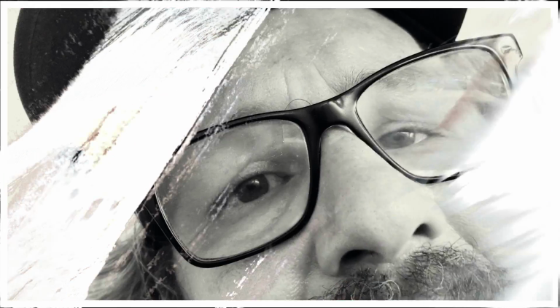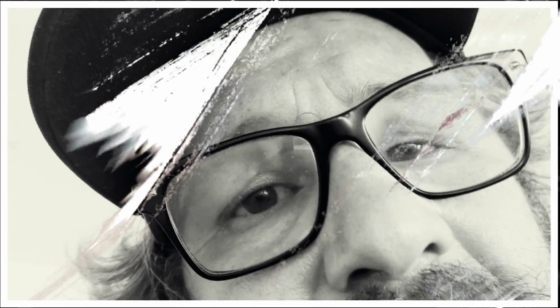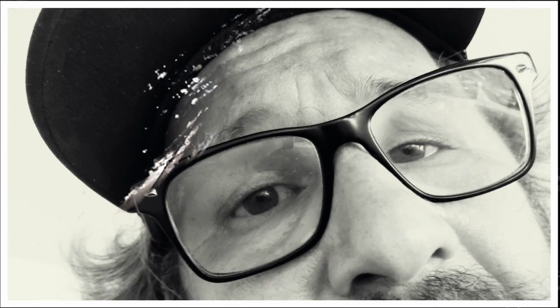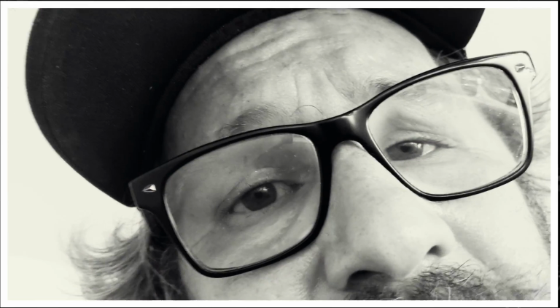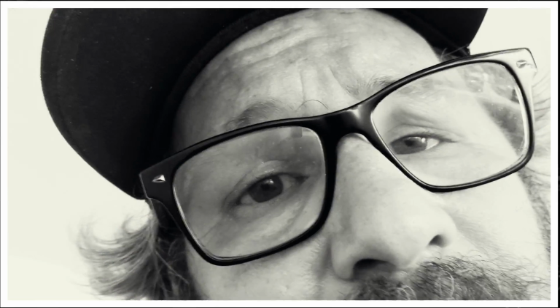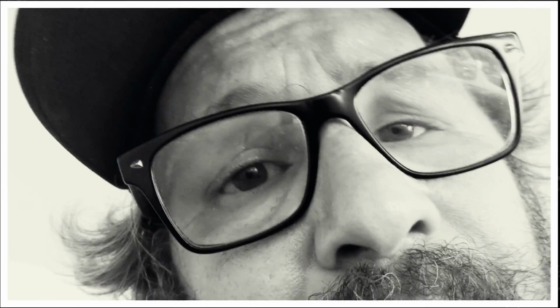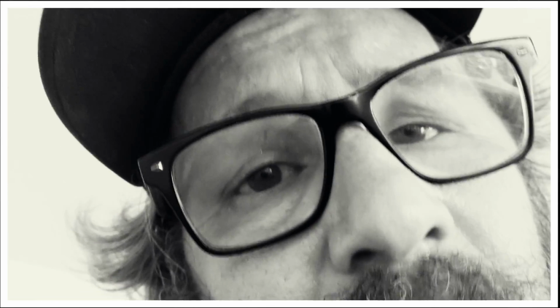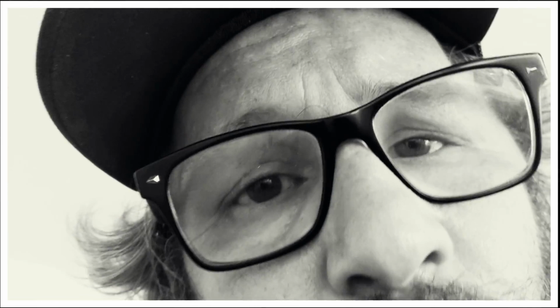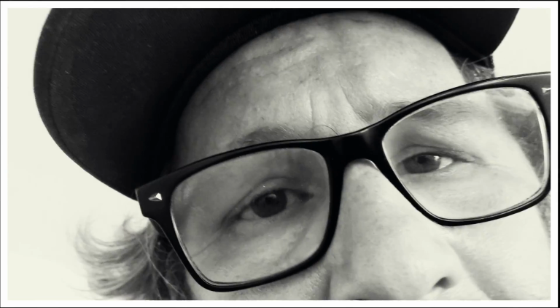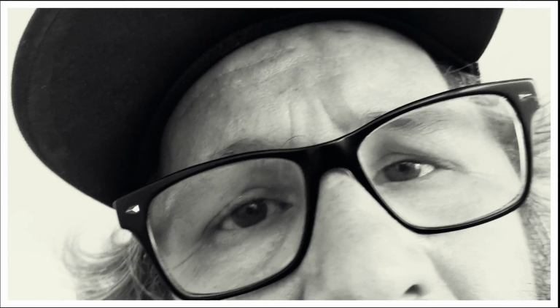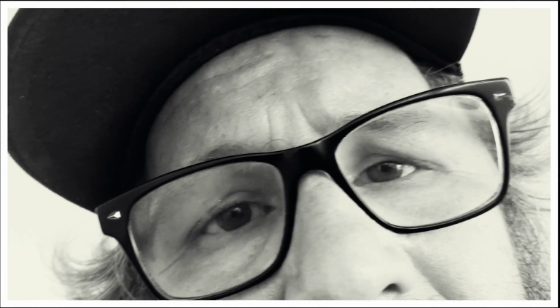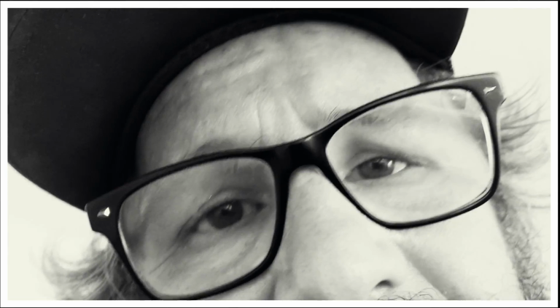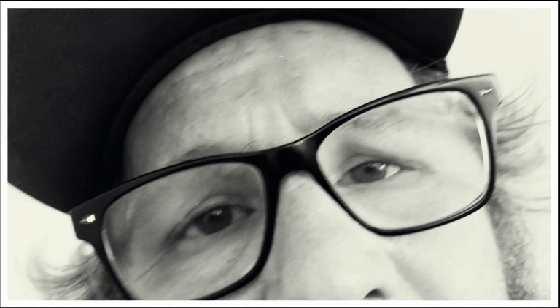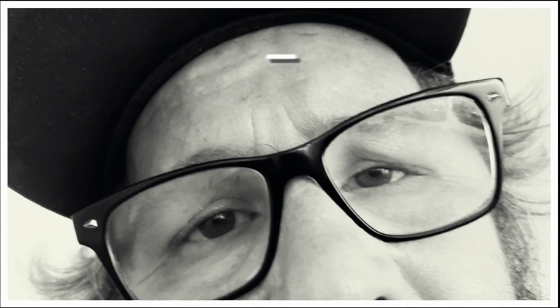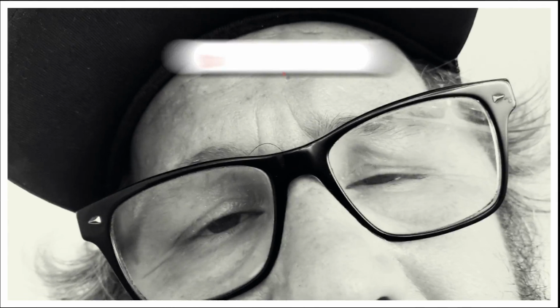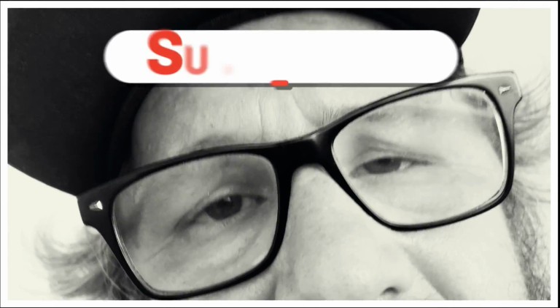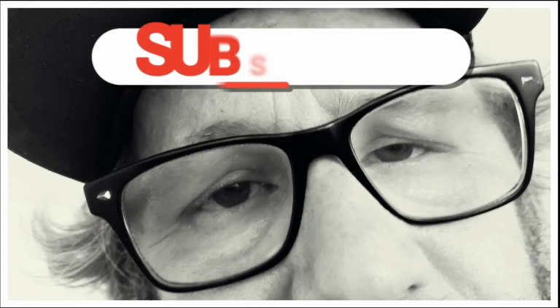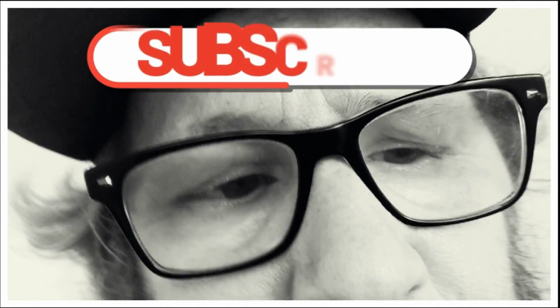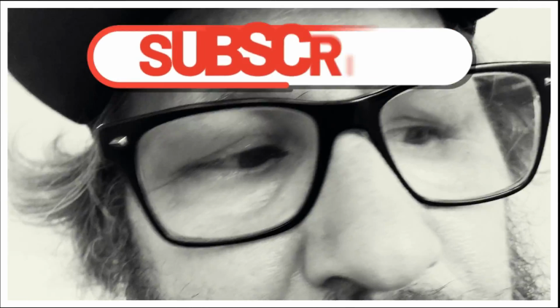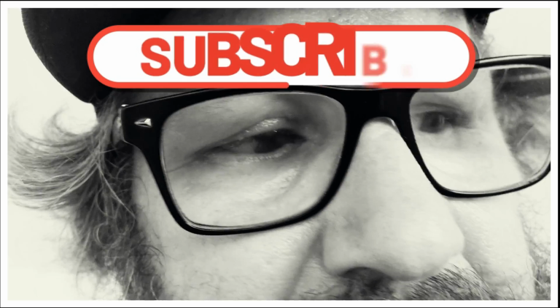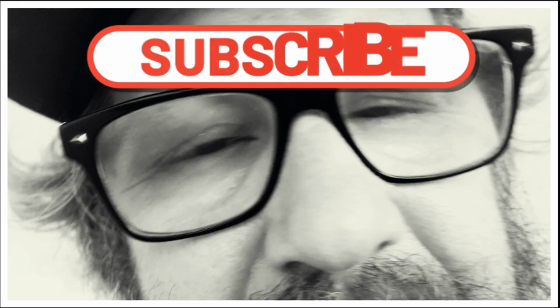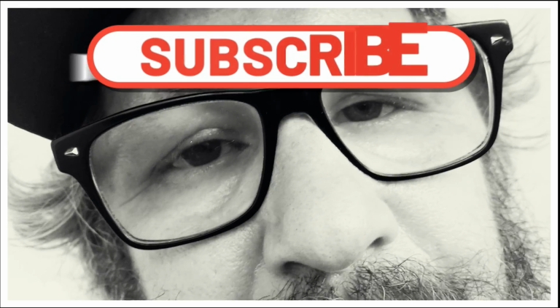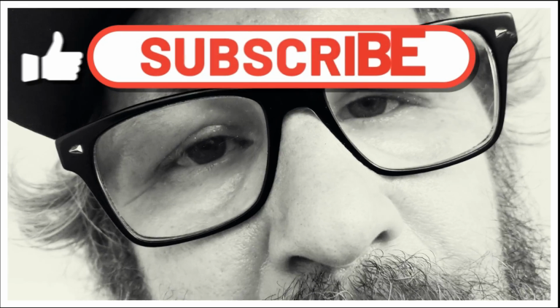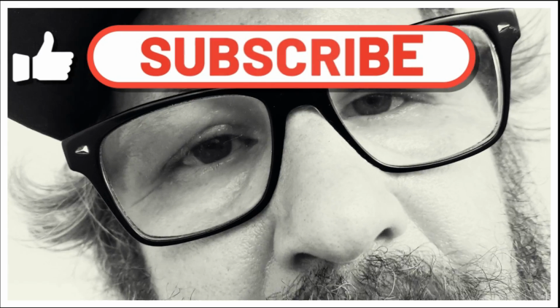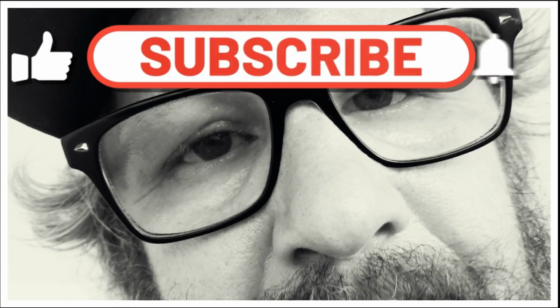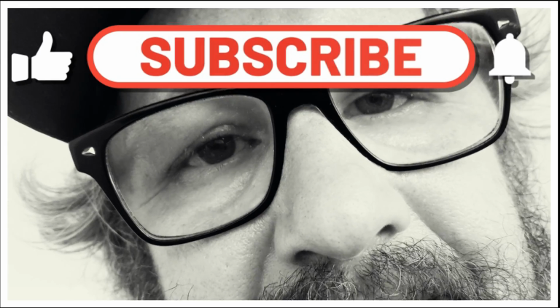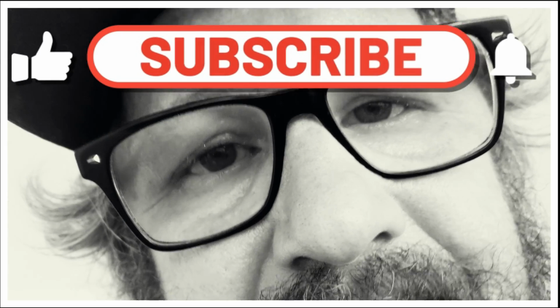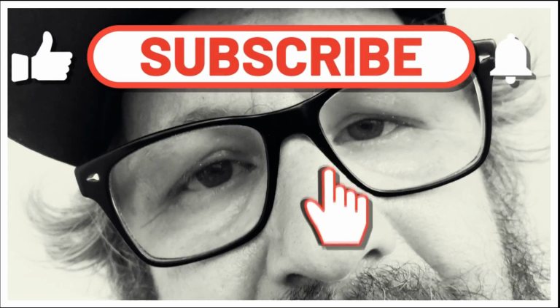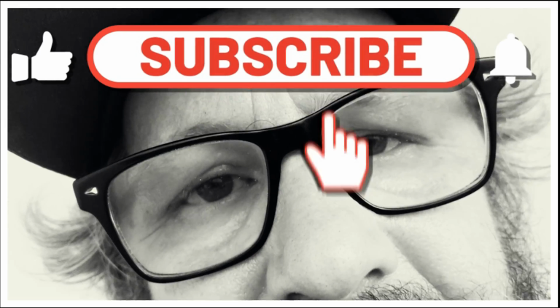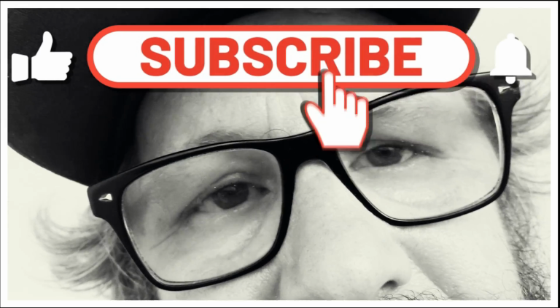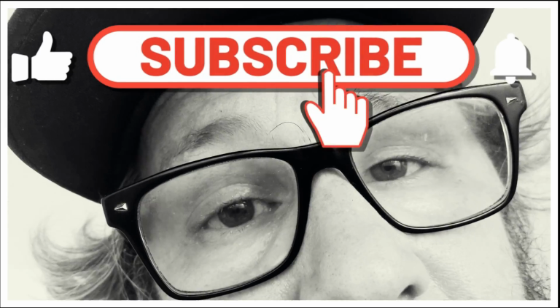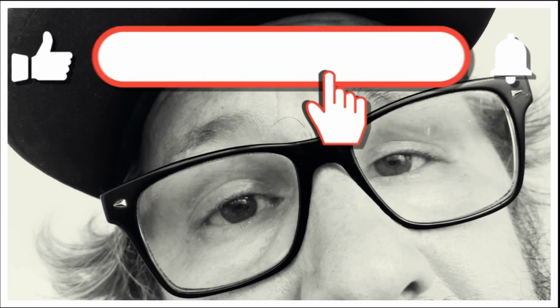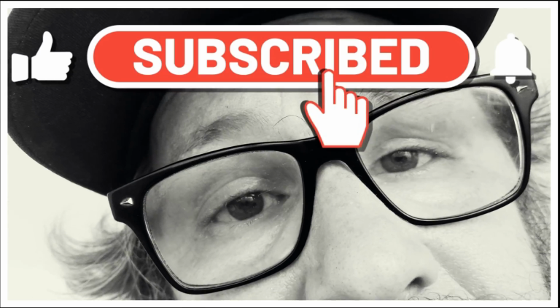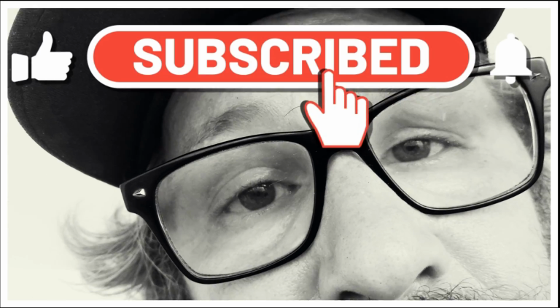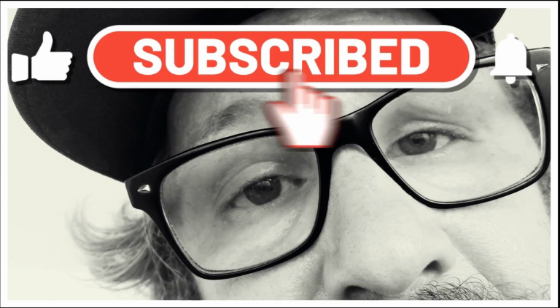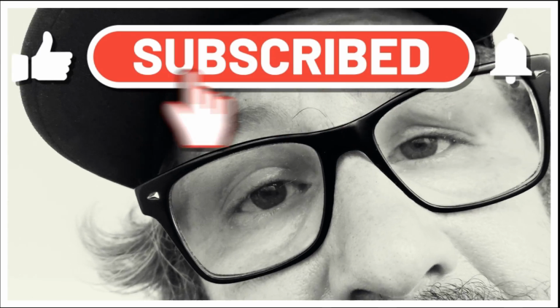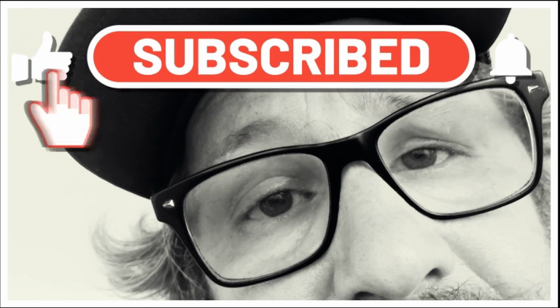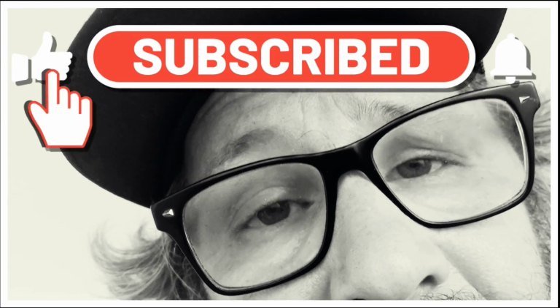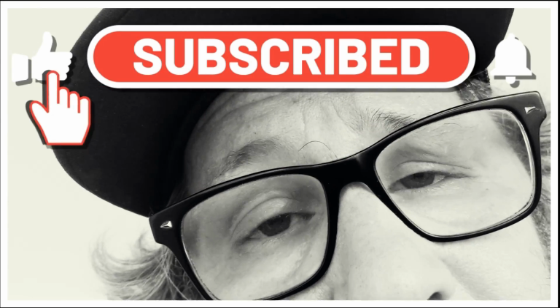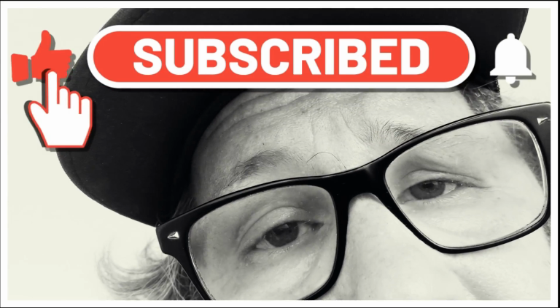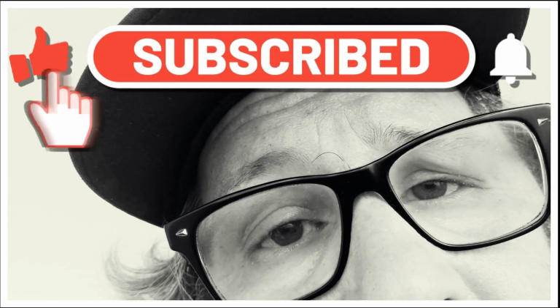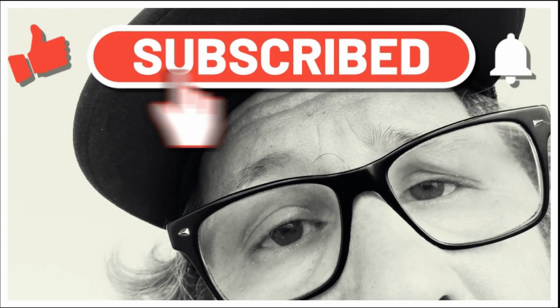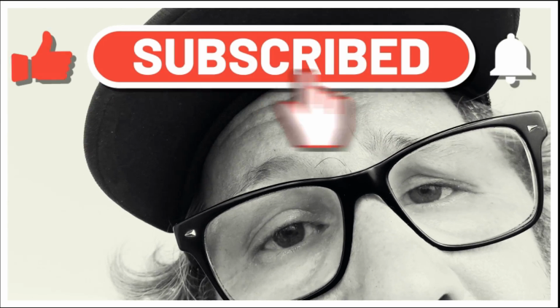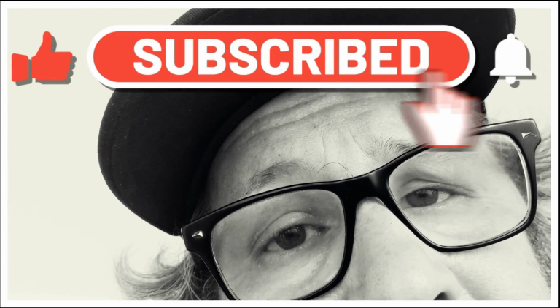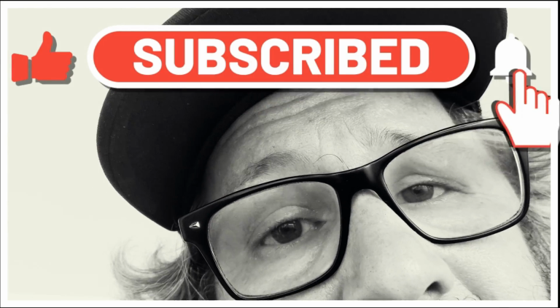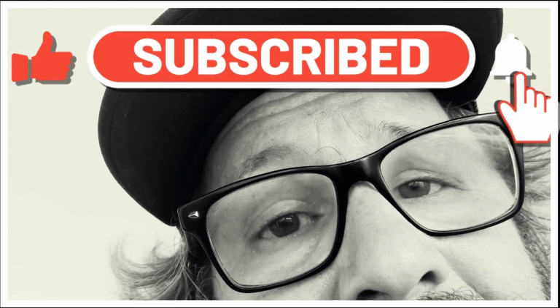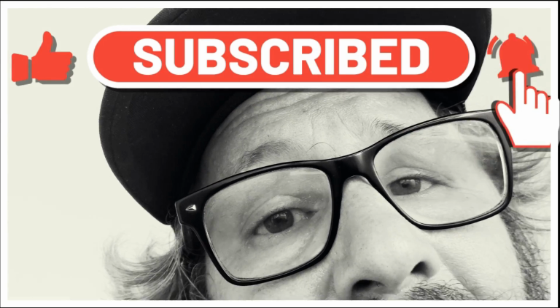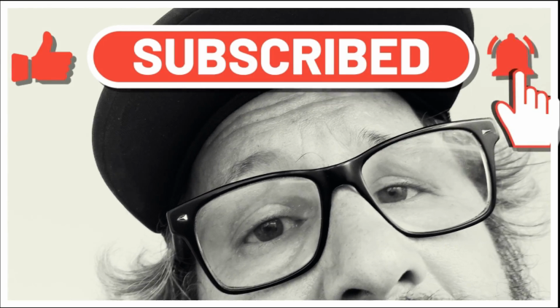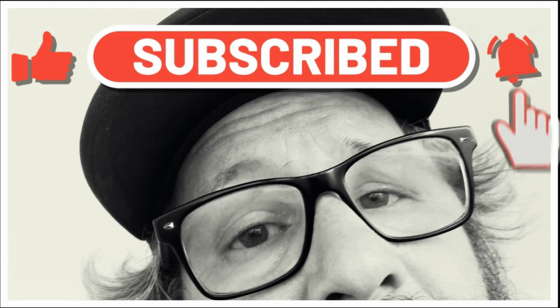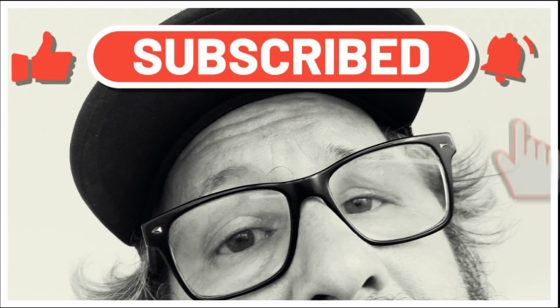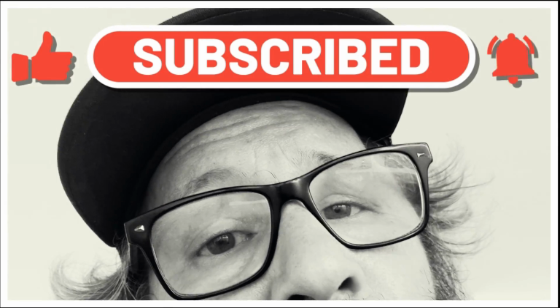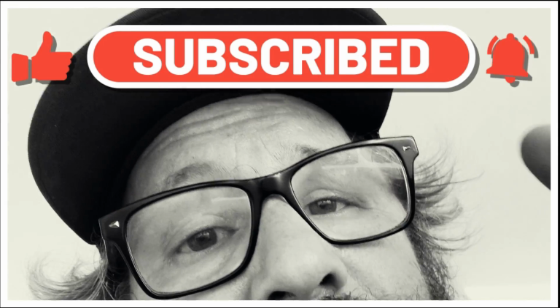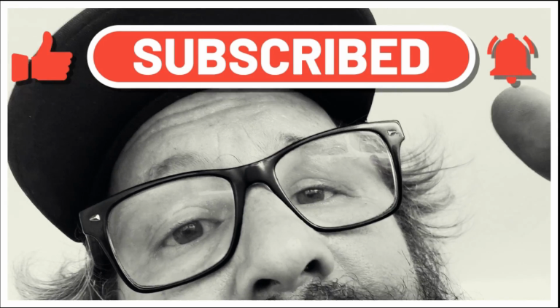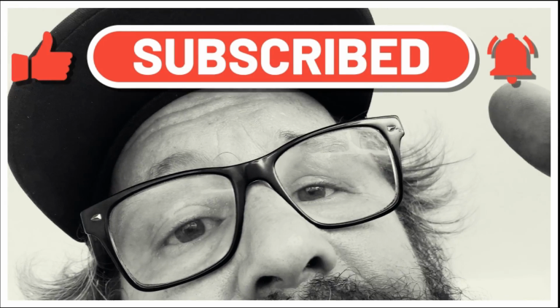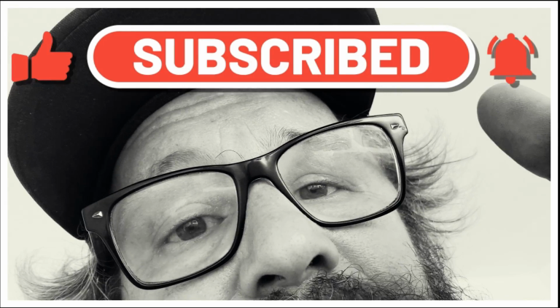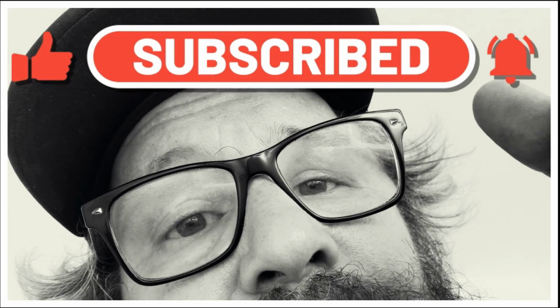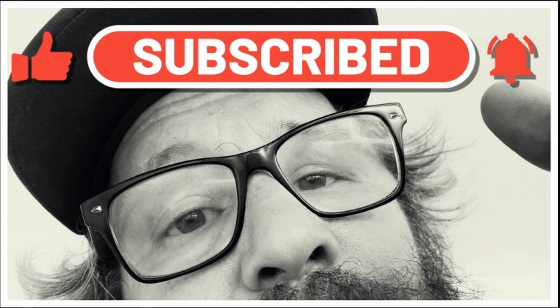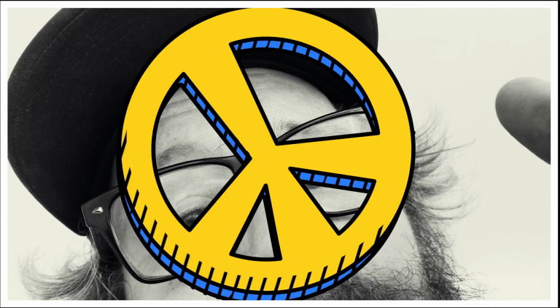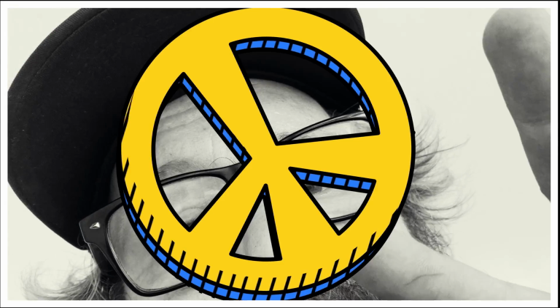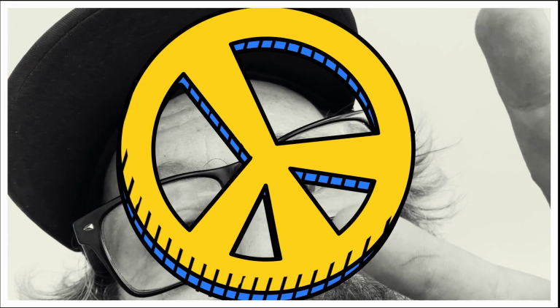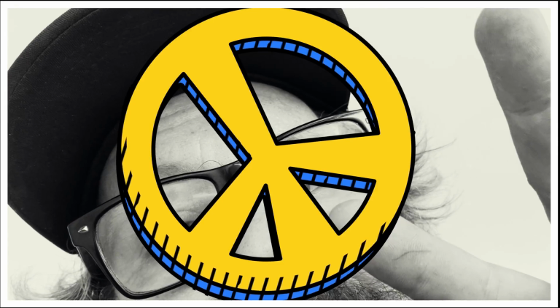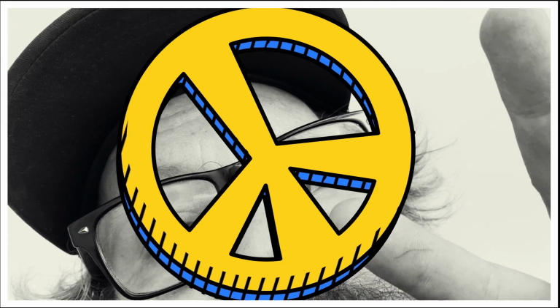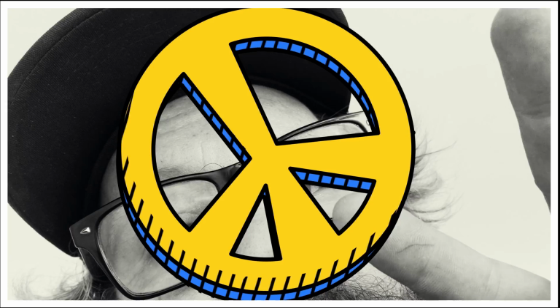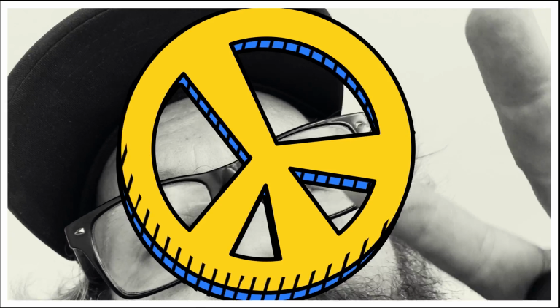Hey, thanks for following along on this one. Super easy to program this thing. Any questions, please leave them in the comments. Hit that like button. We'll talk to you soon. Peace out, y'all.